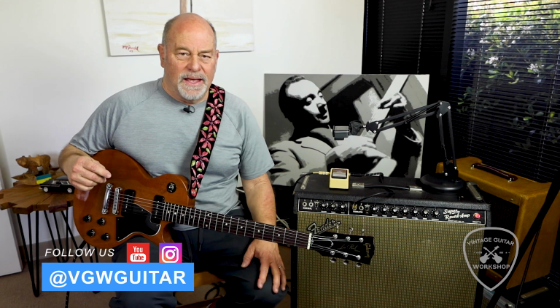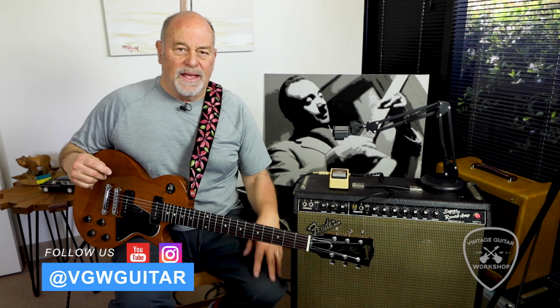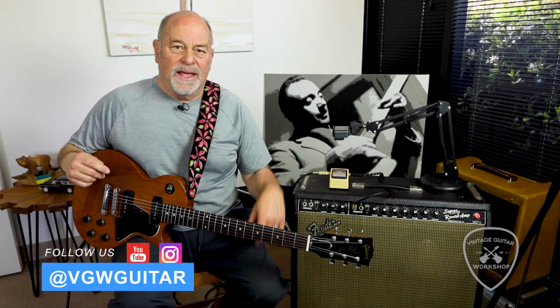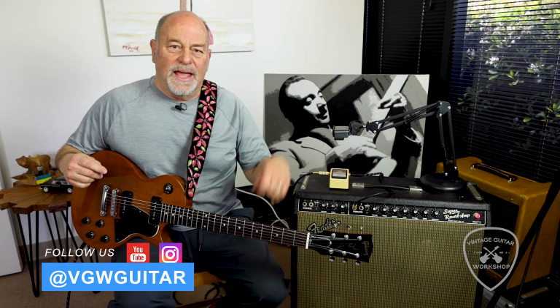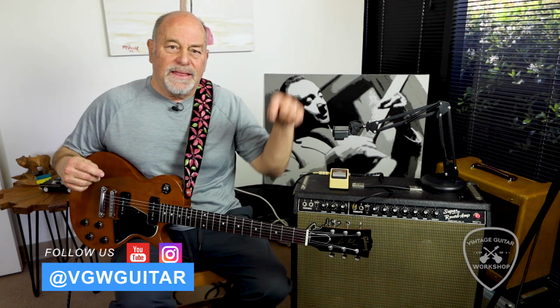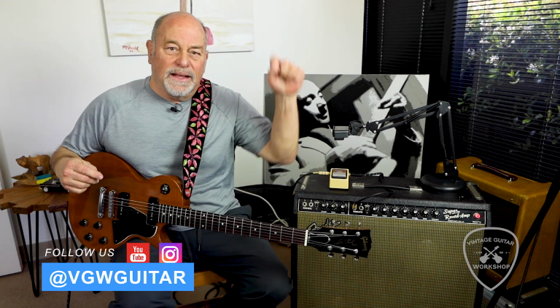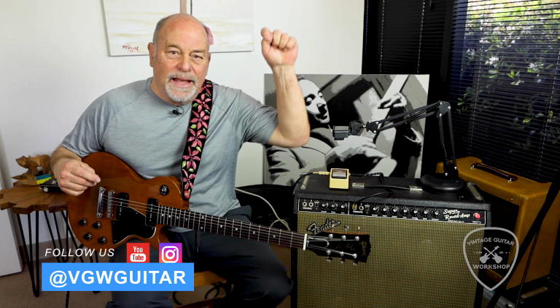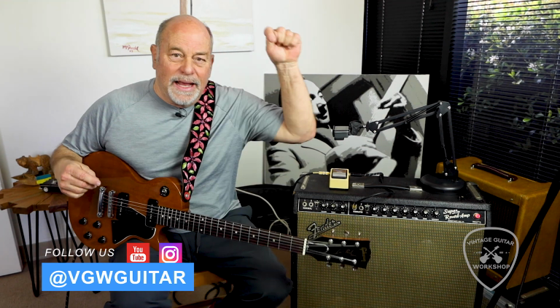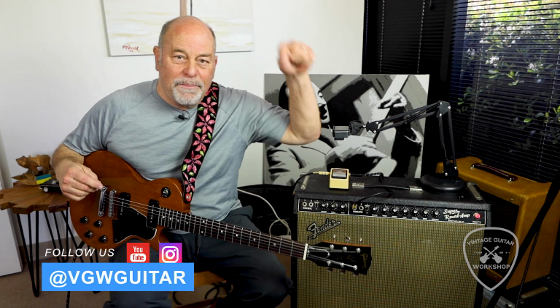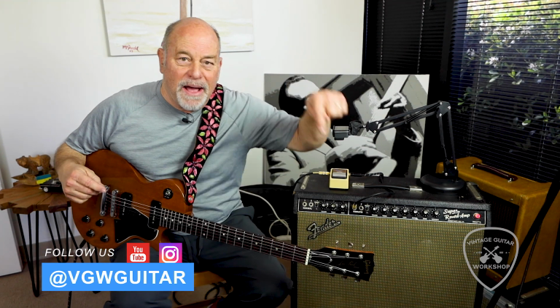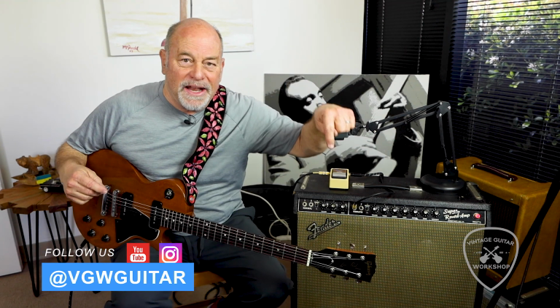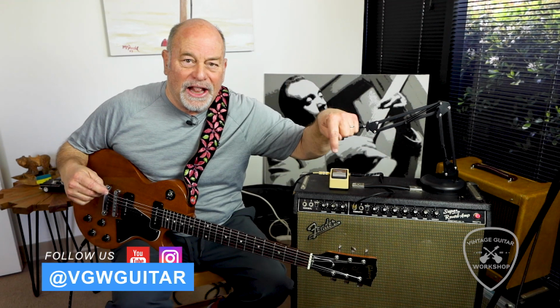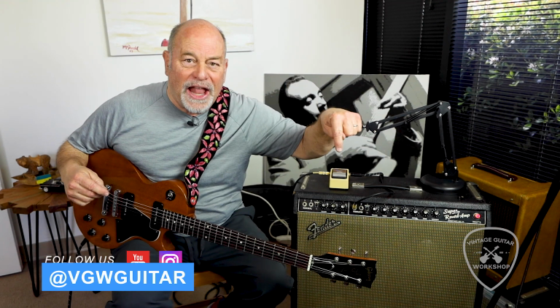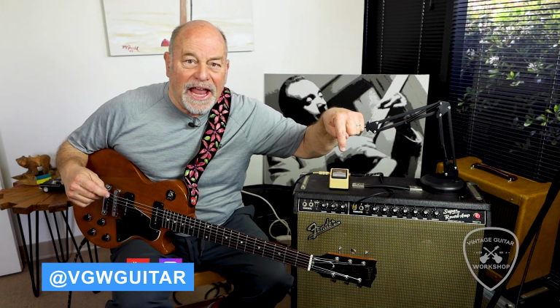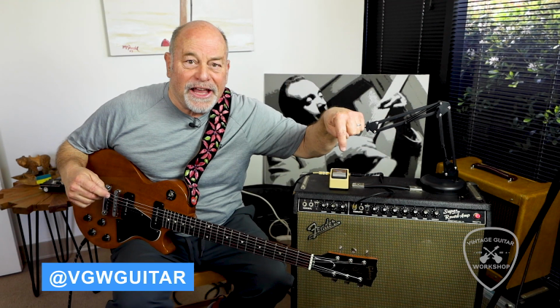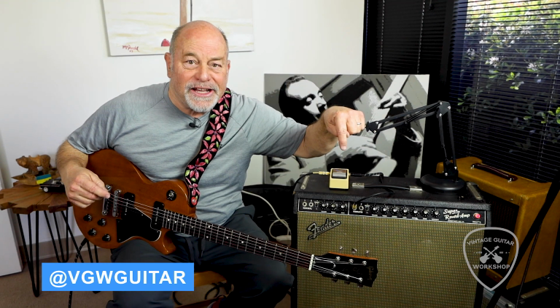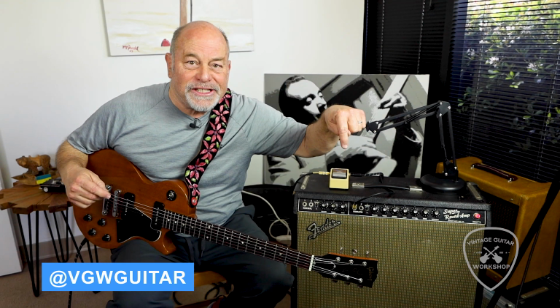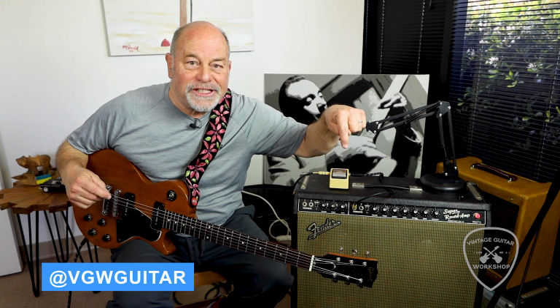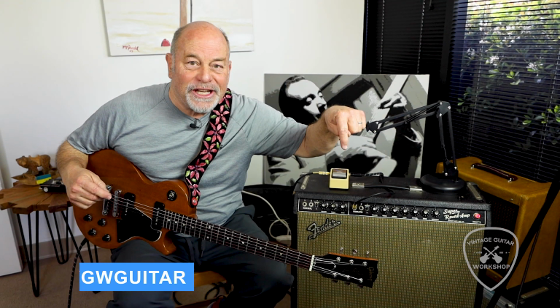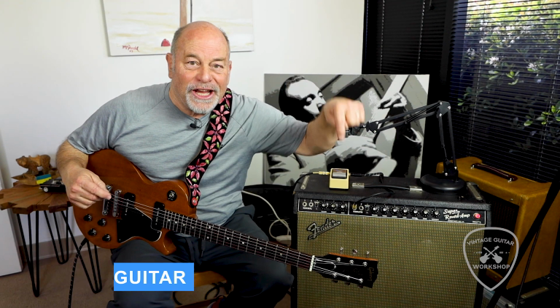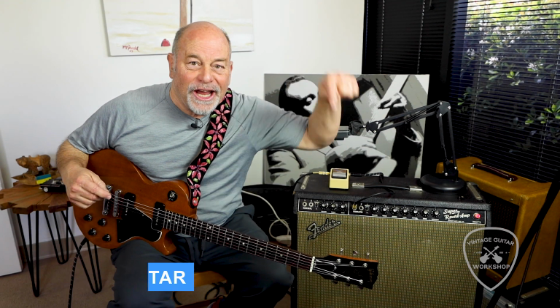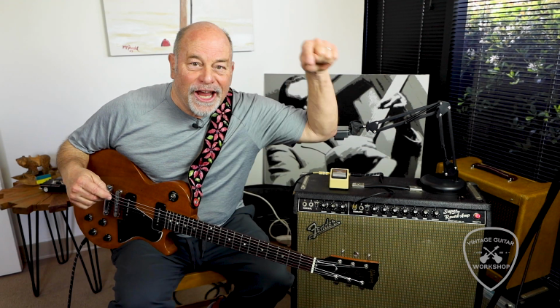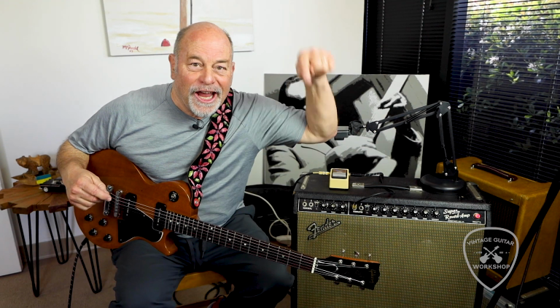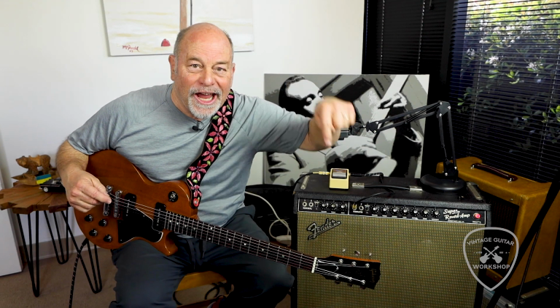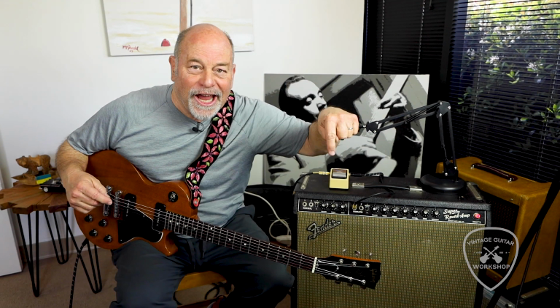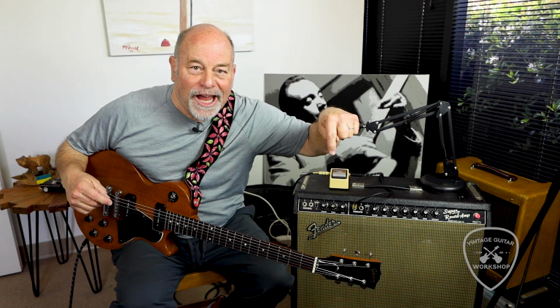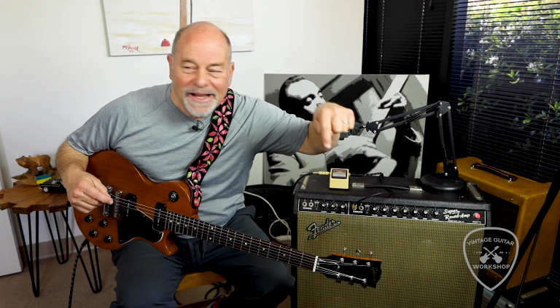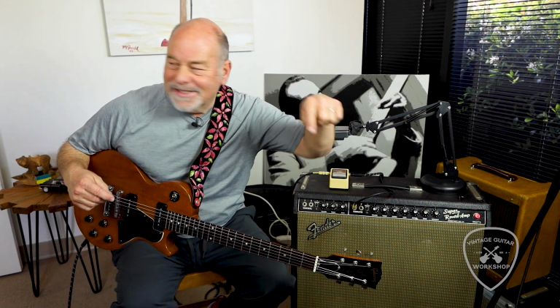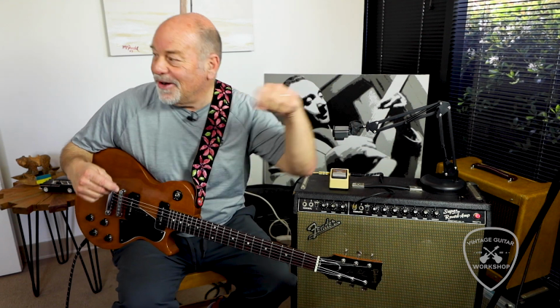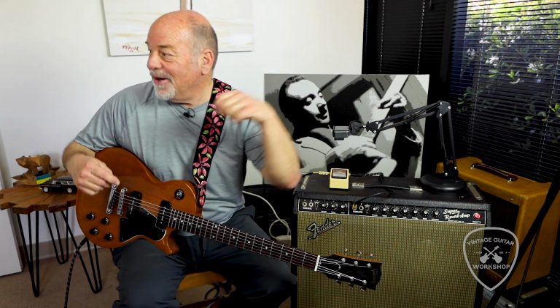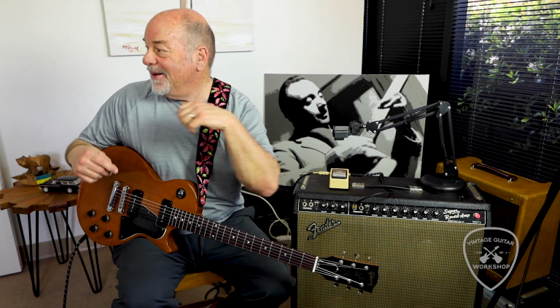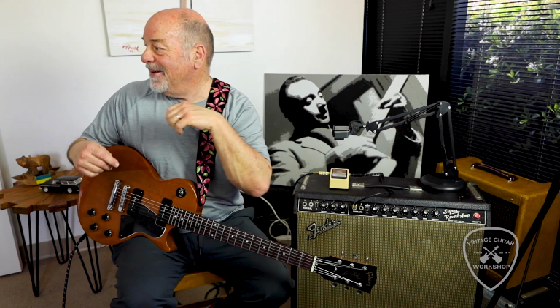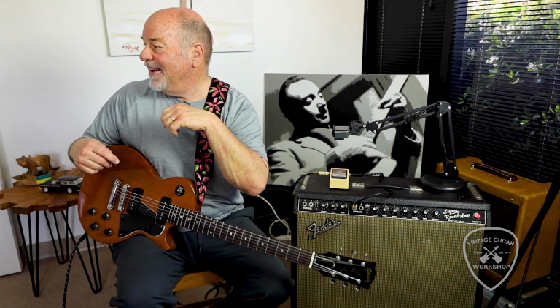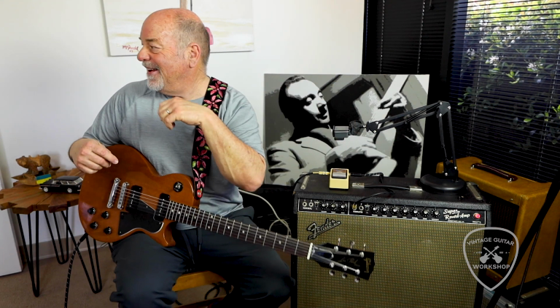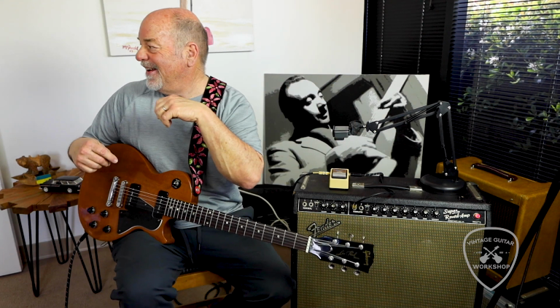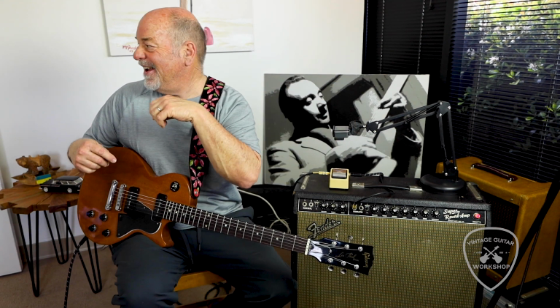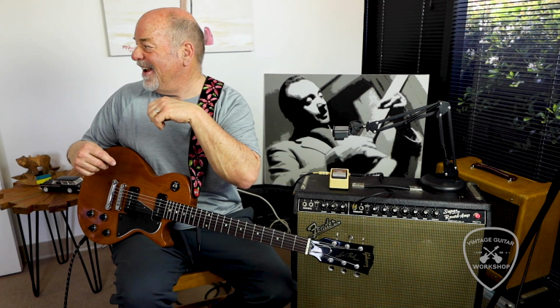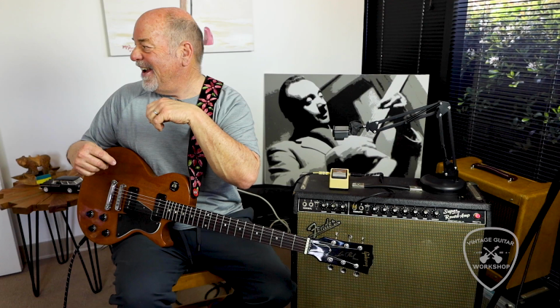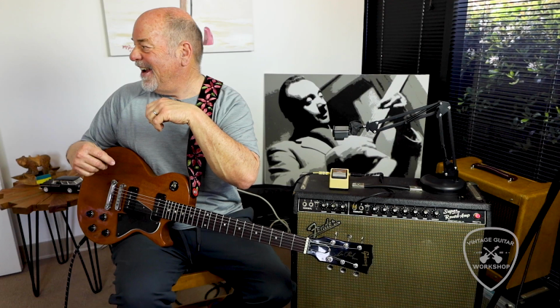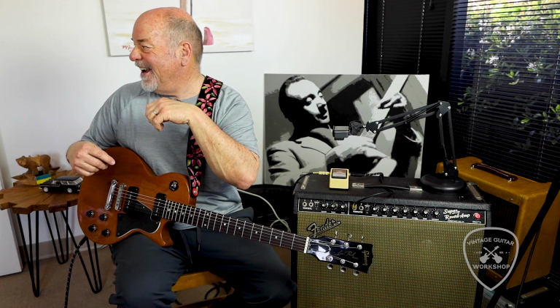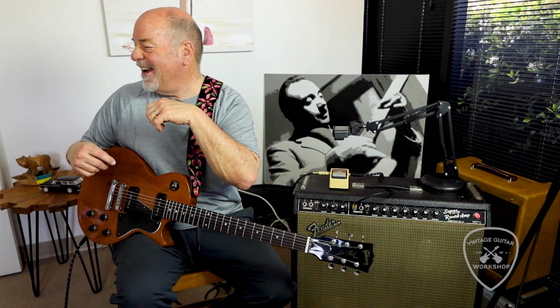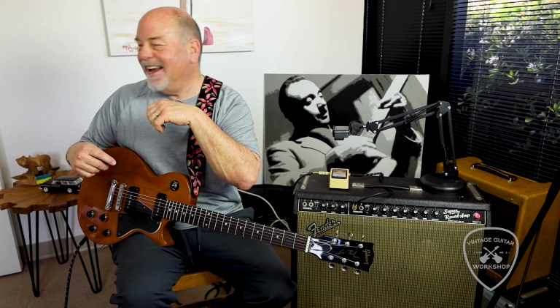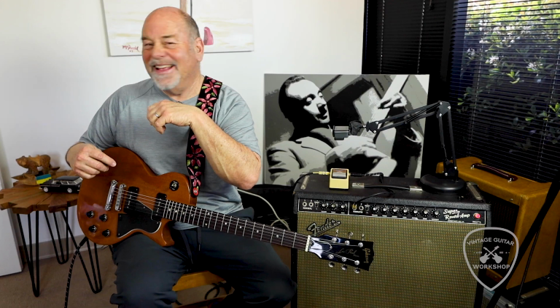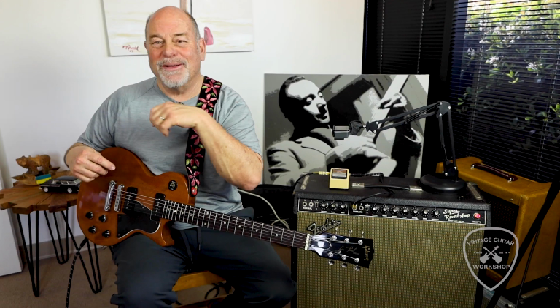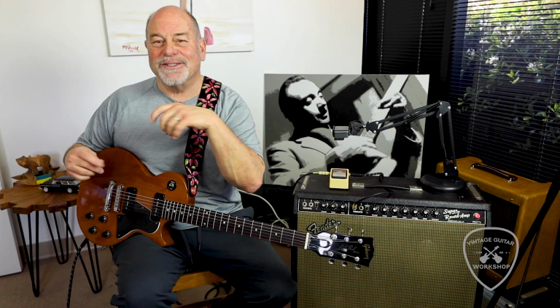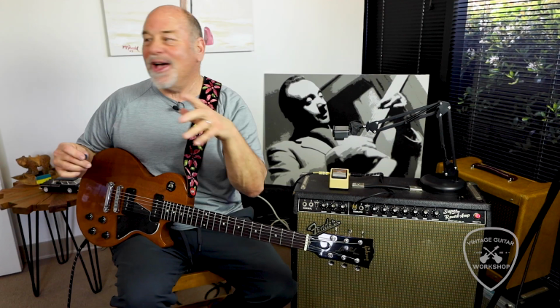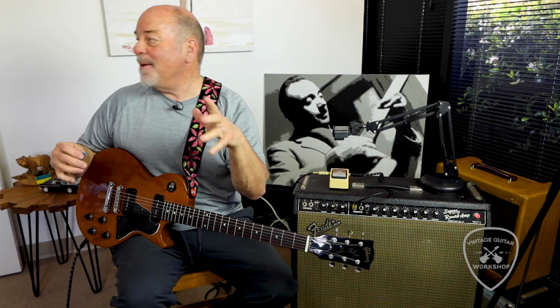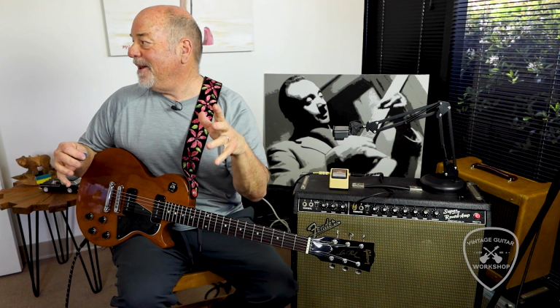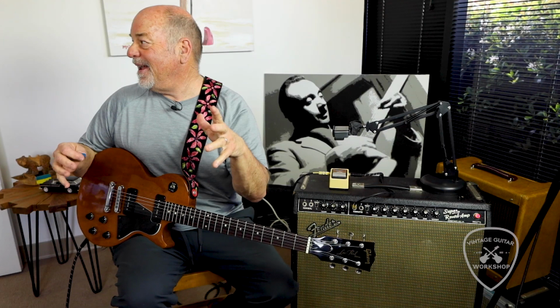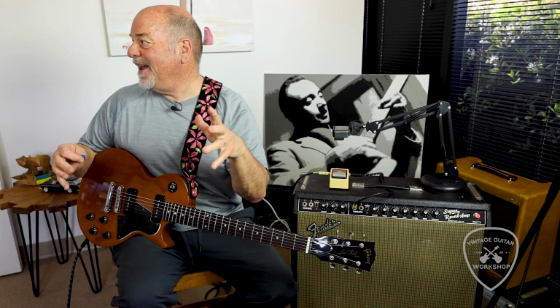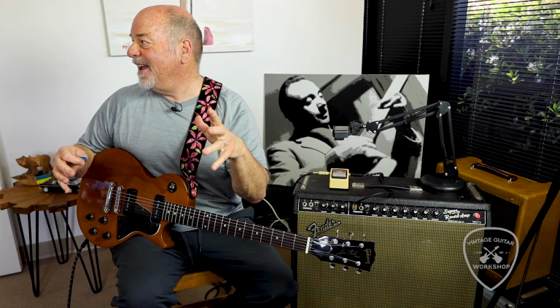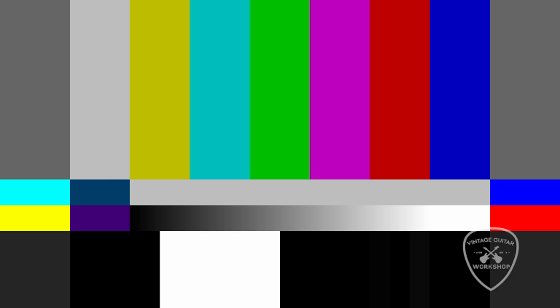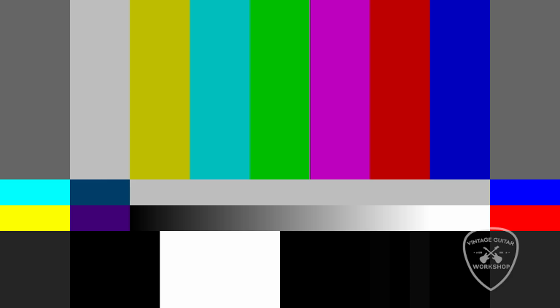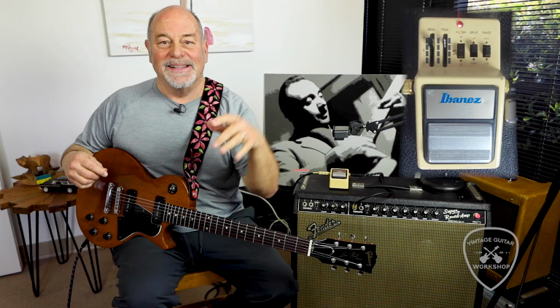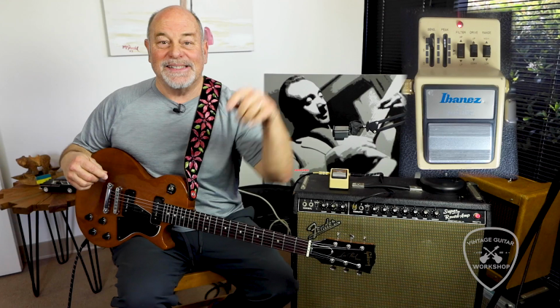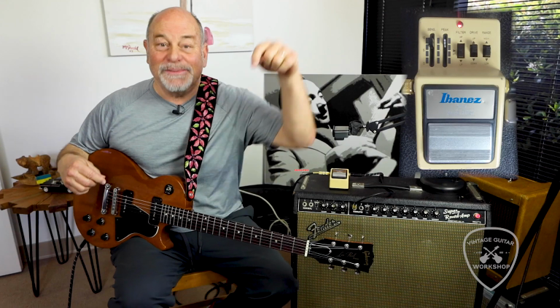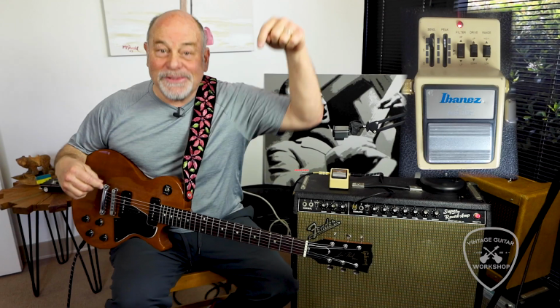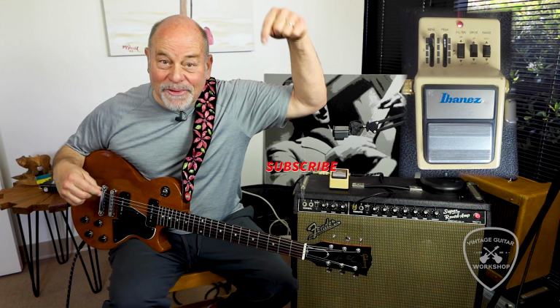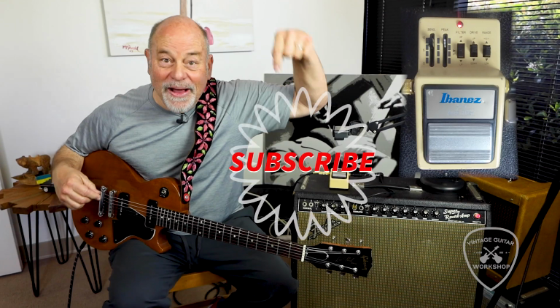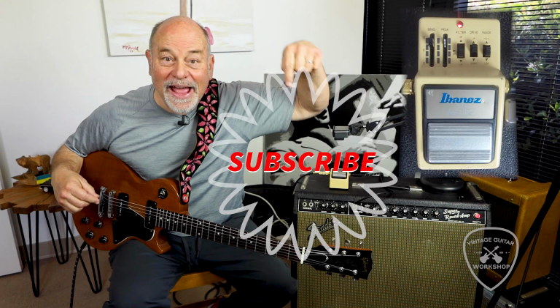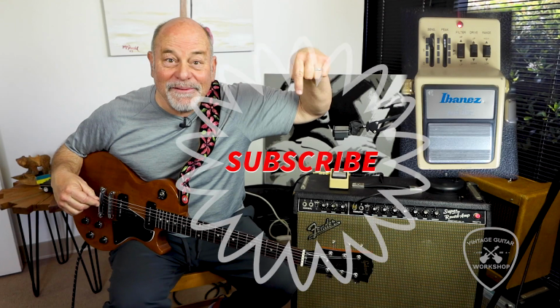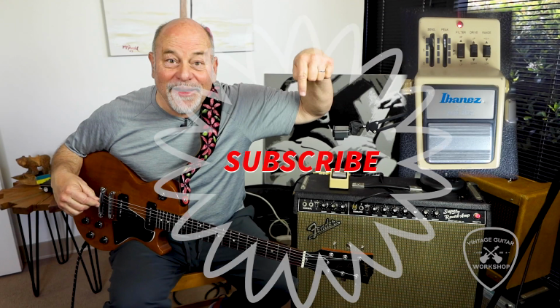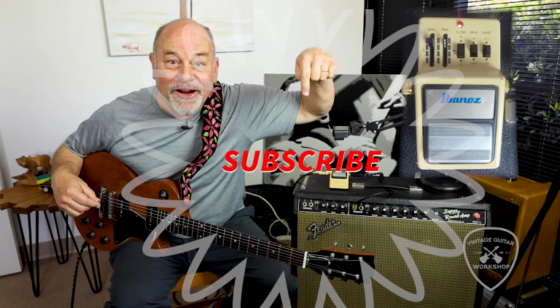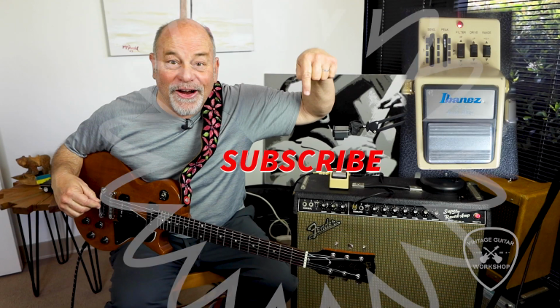Hit the link button, like us. Sorry — that was comedy. Subscribe here.